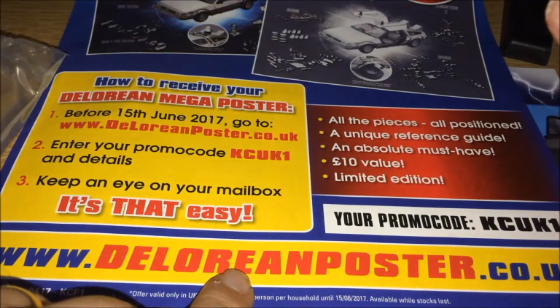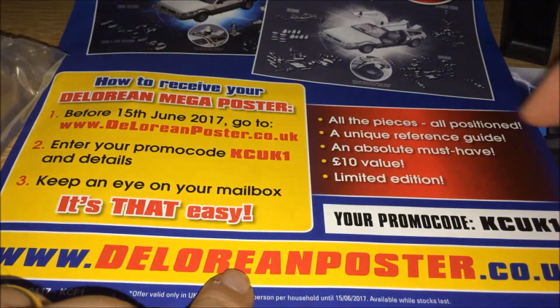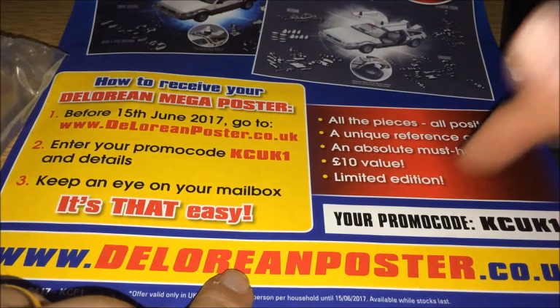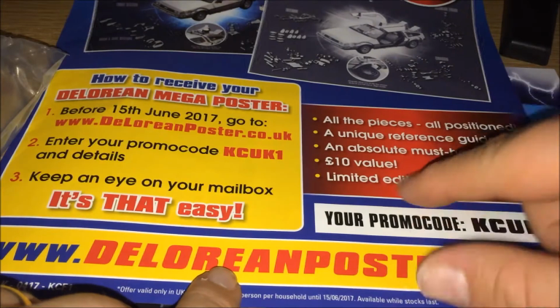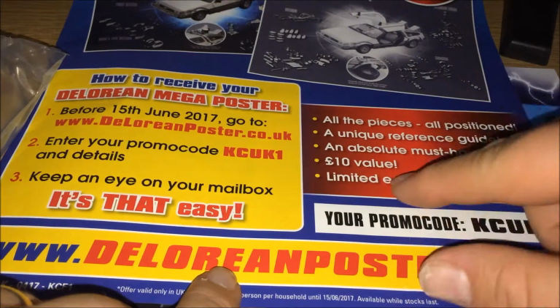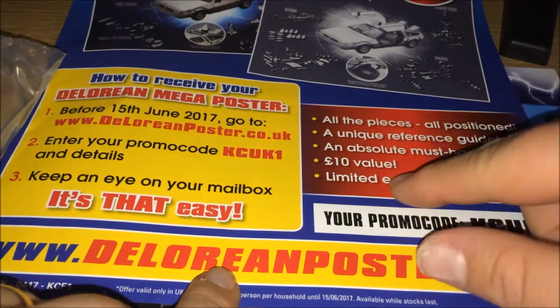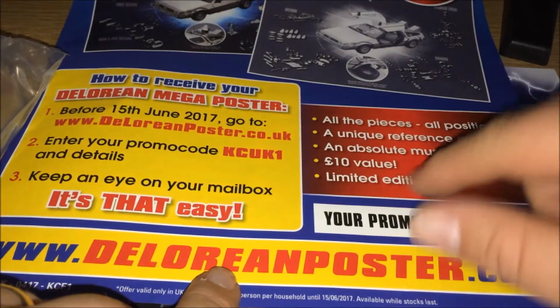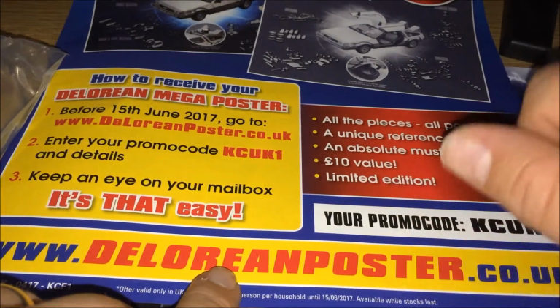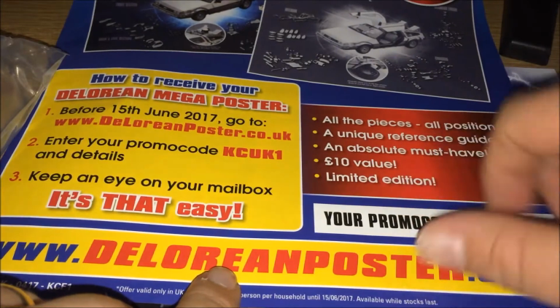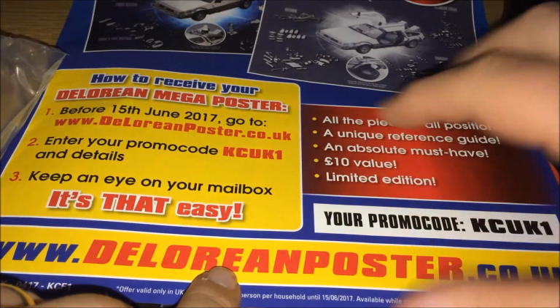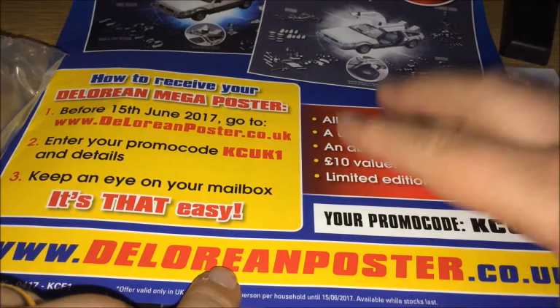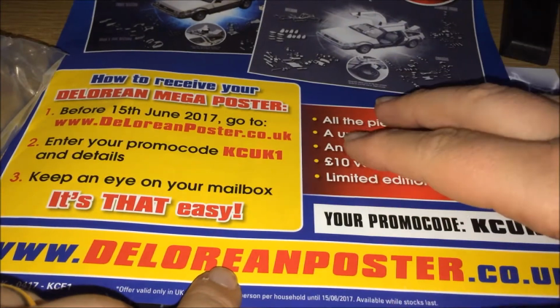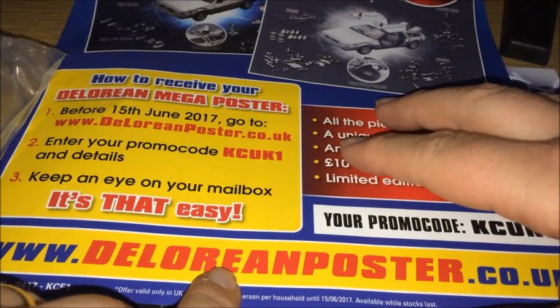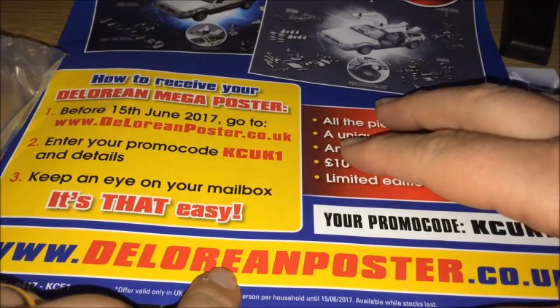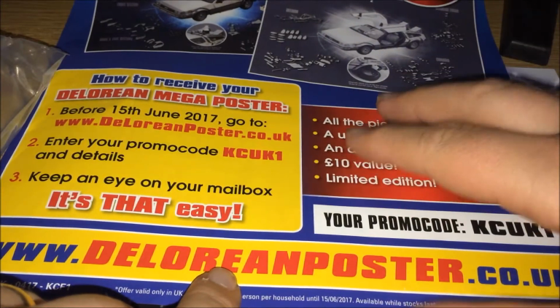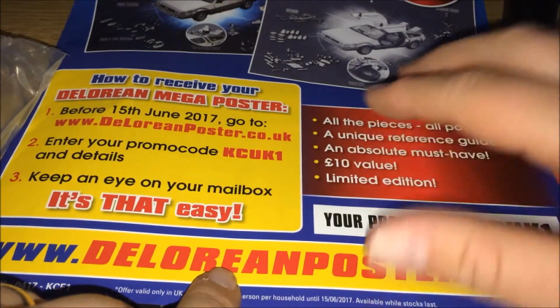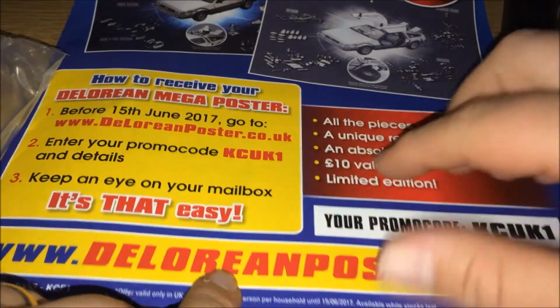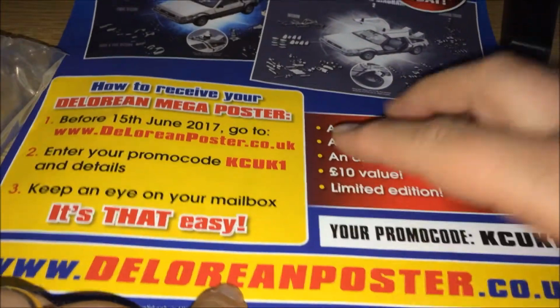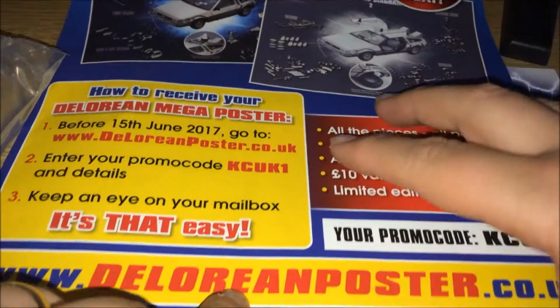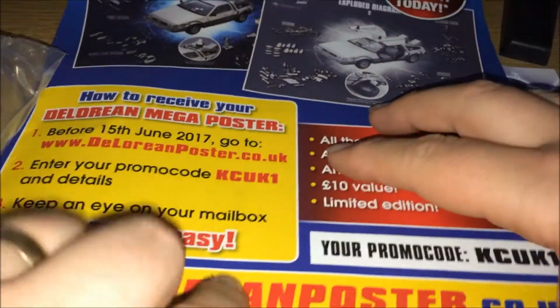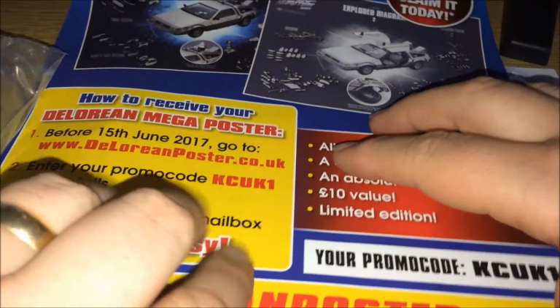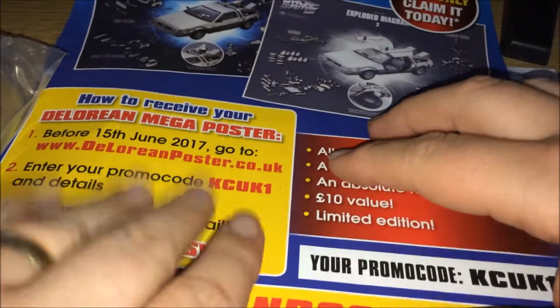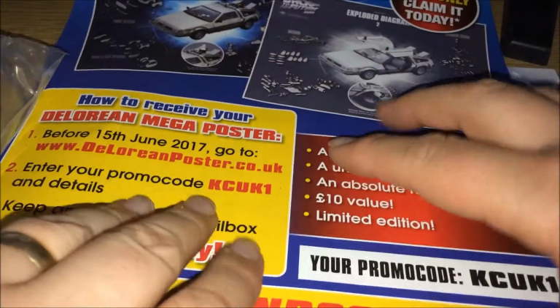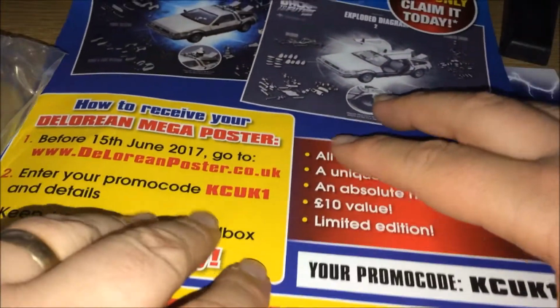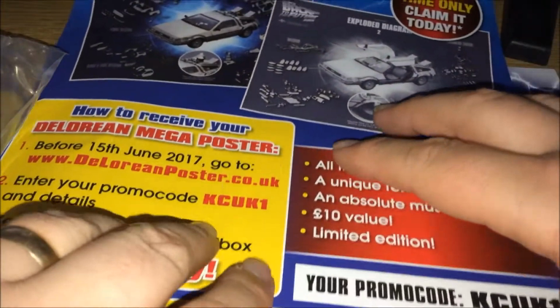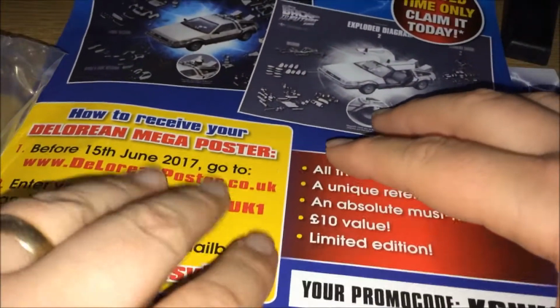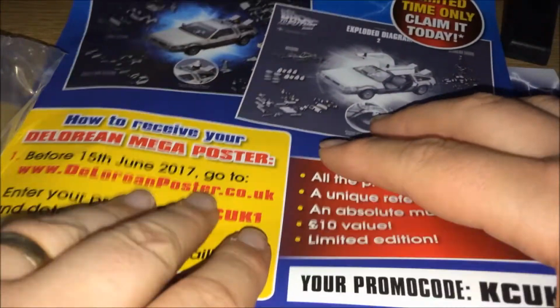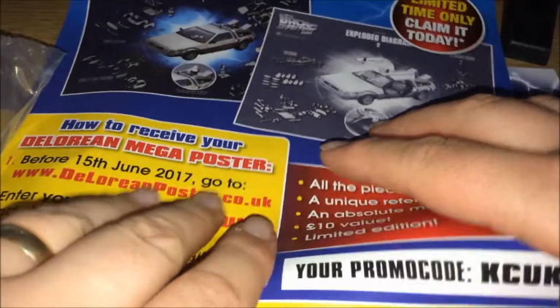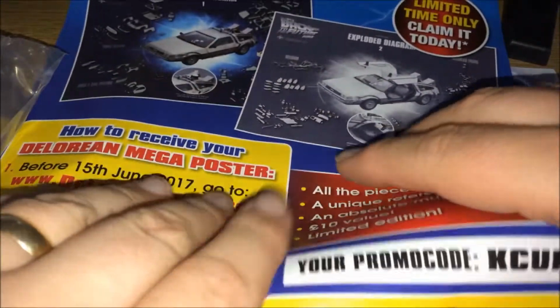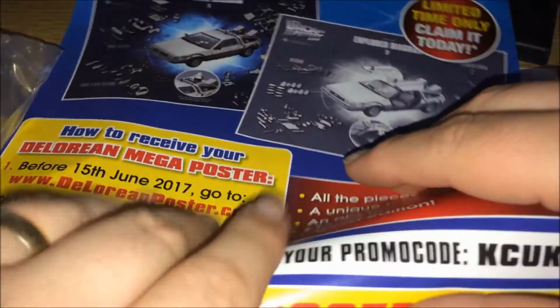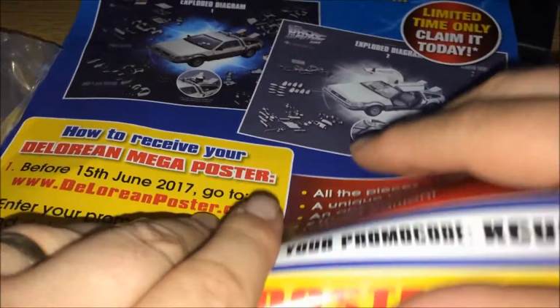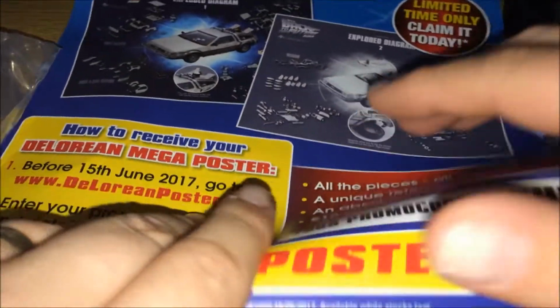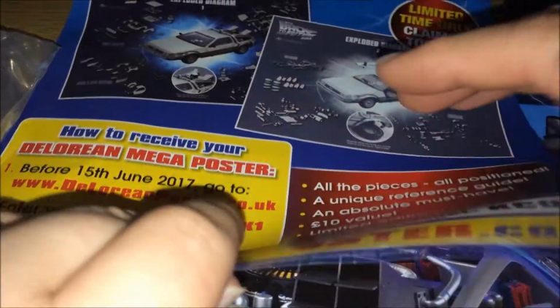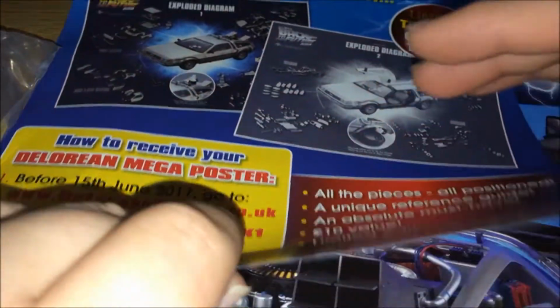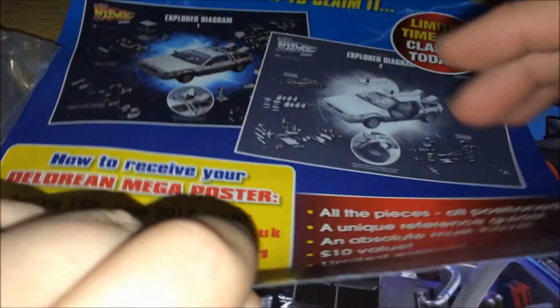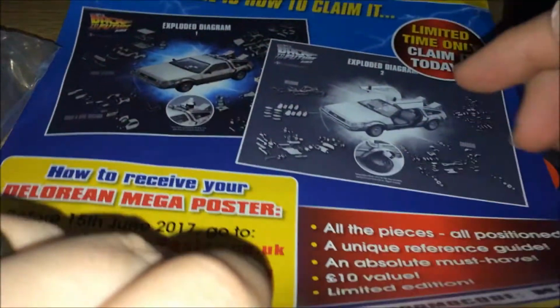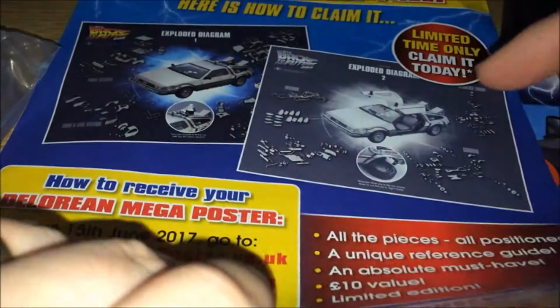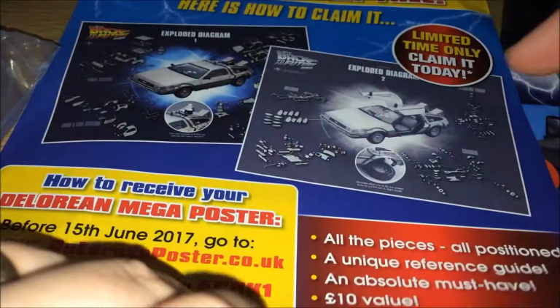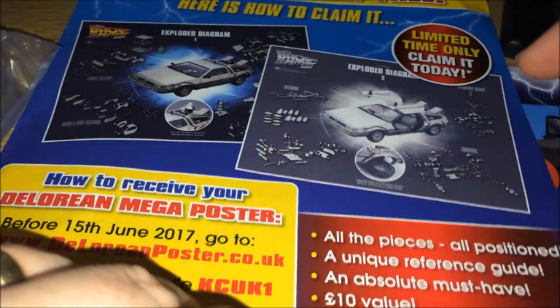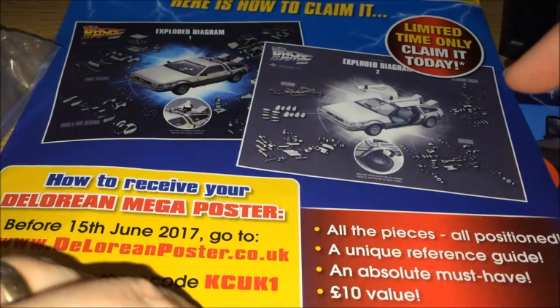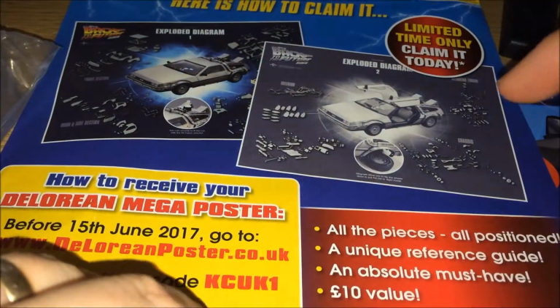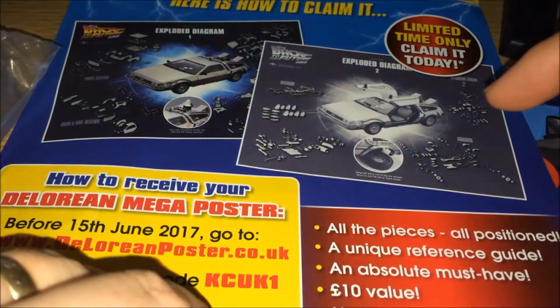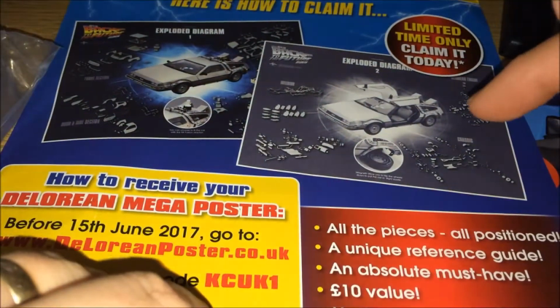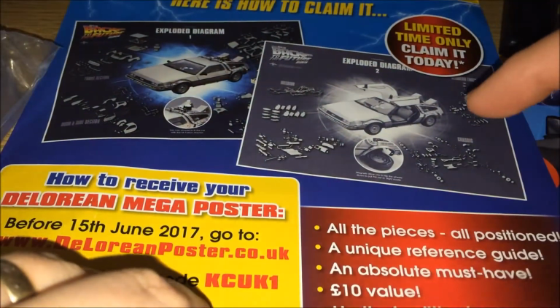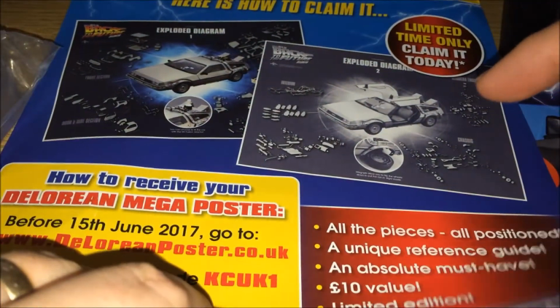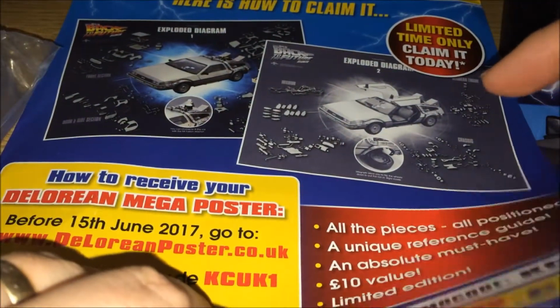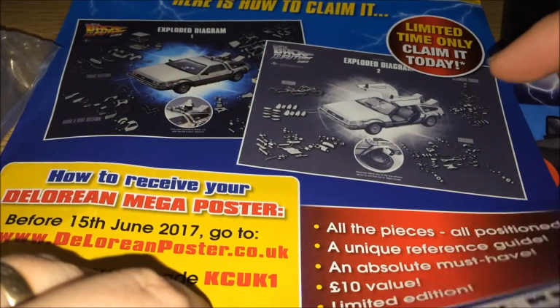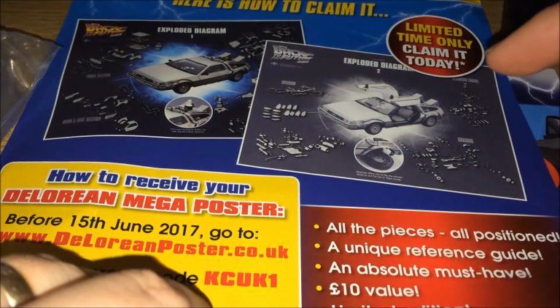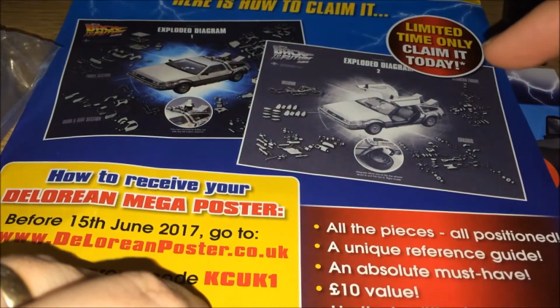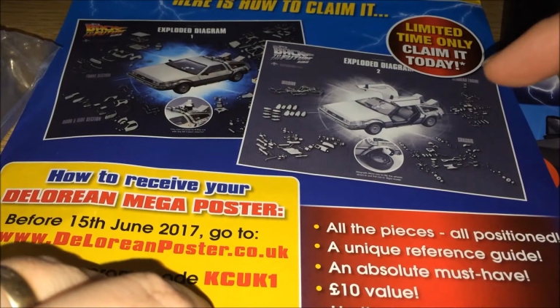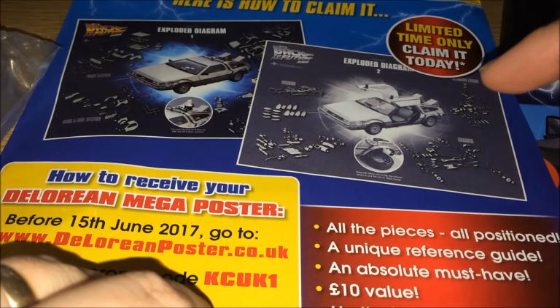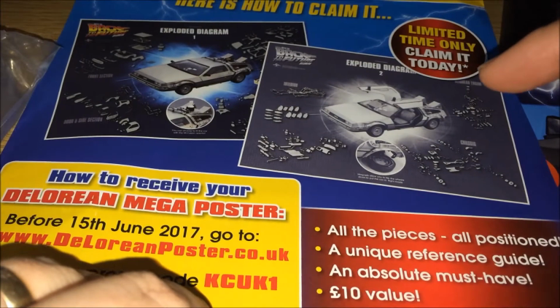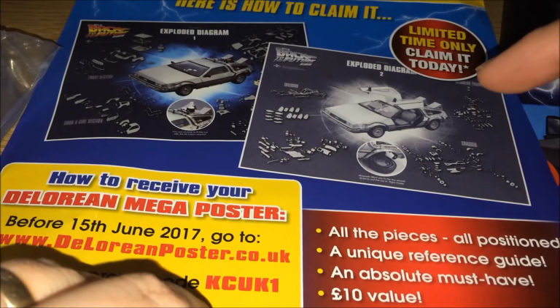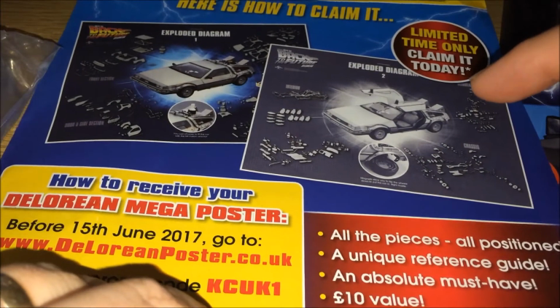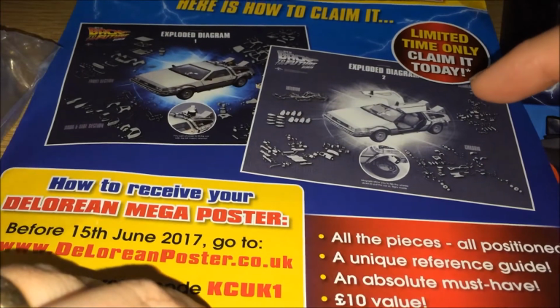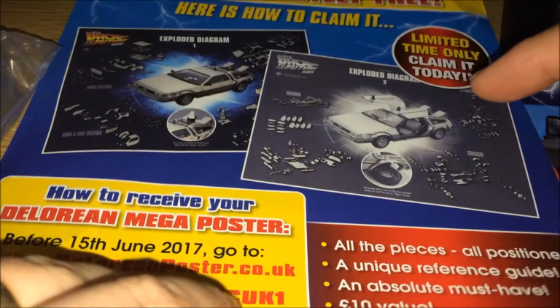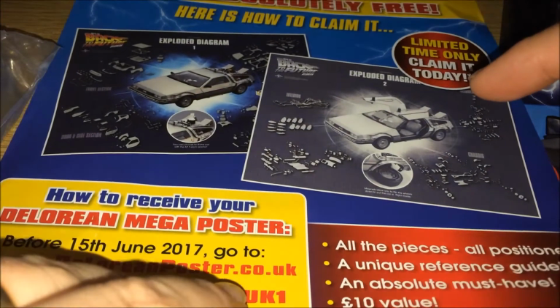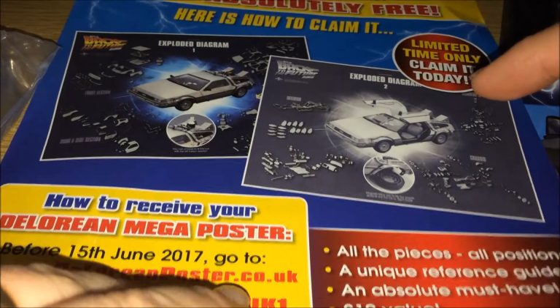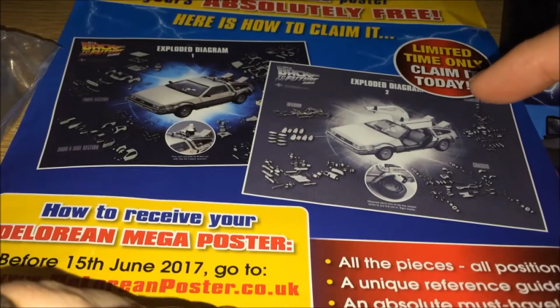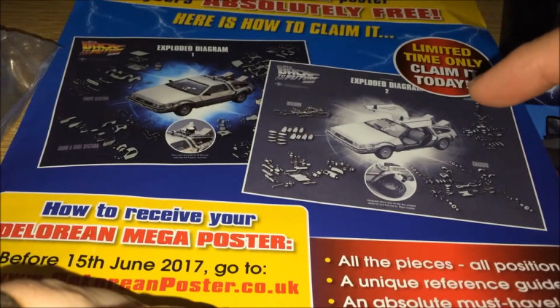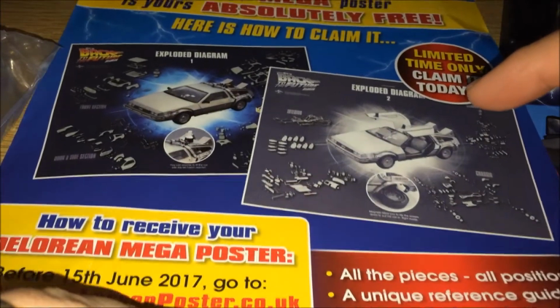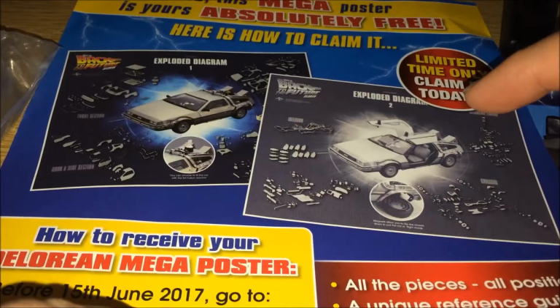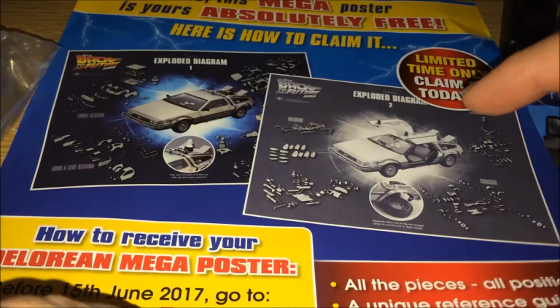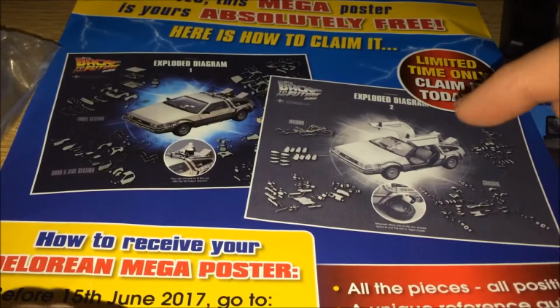But that is it — I just wanted to bring that up. So it's a double-sided poster, so it may be worth trying to get two.